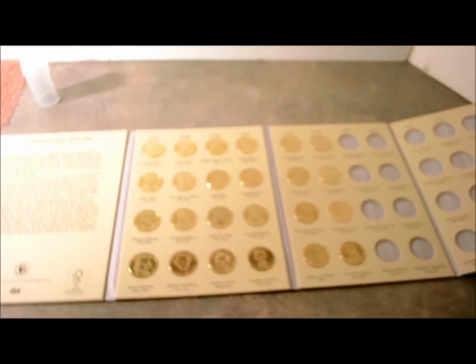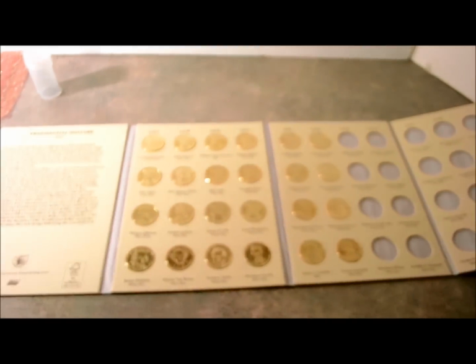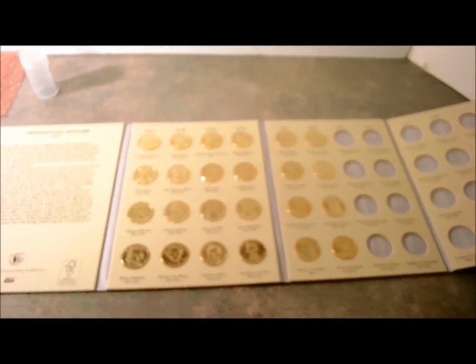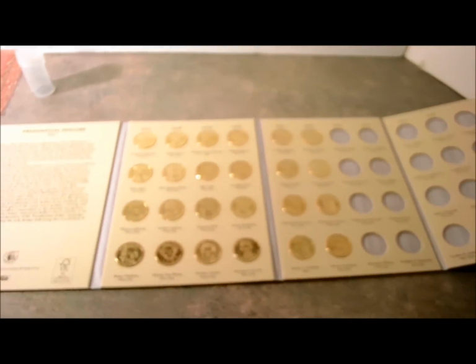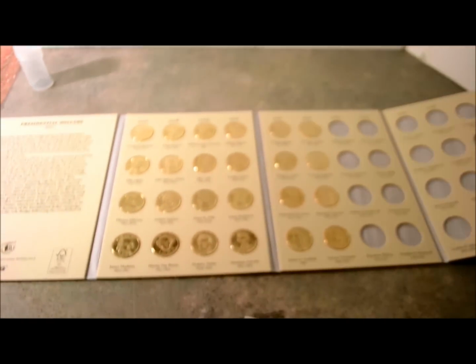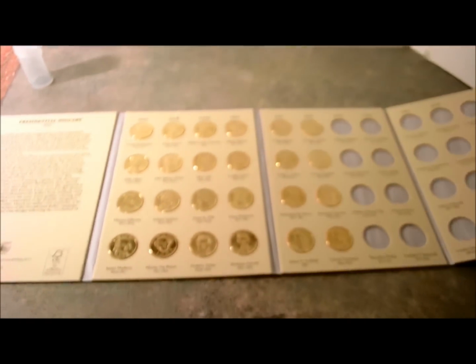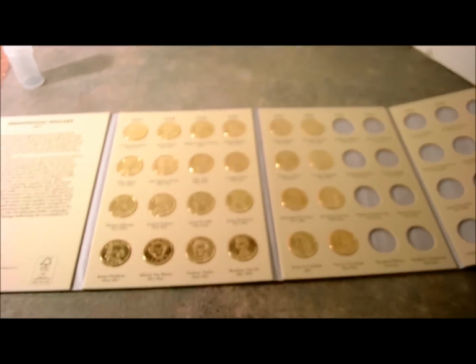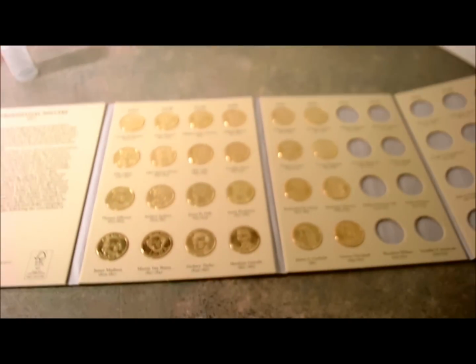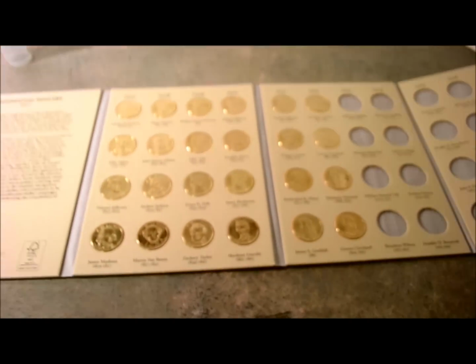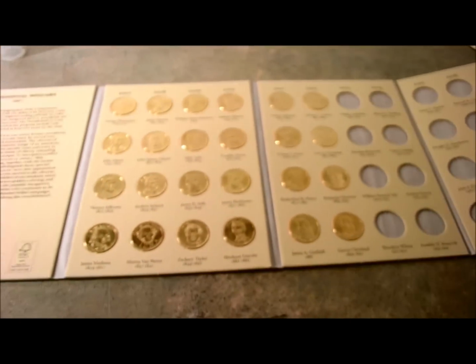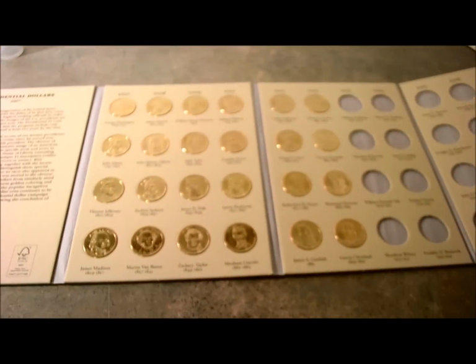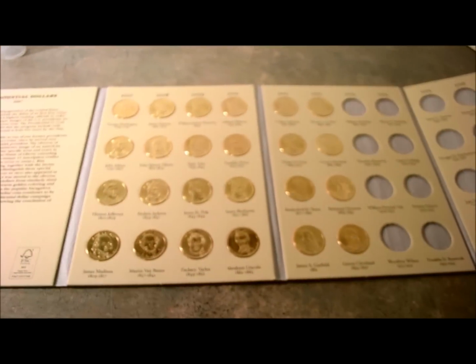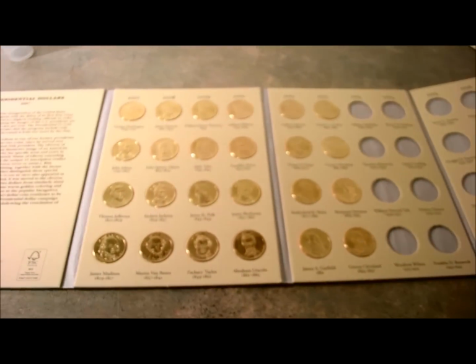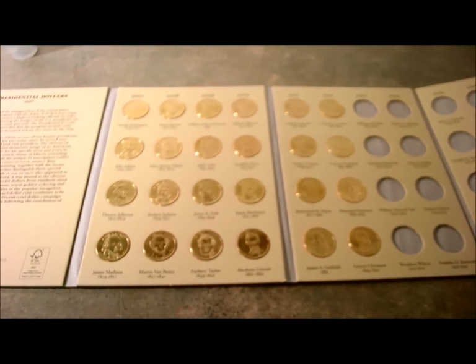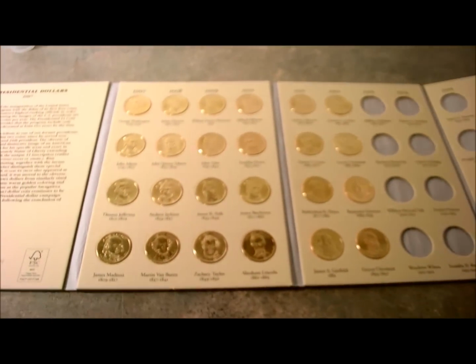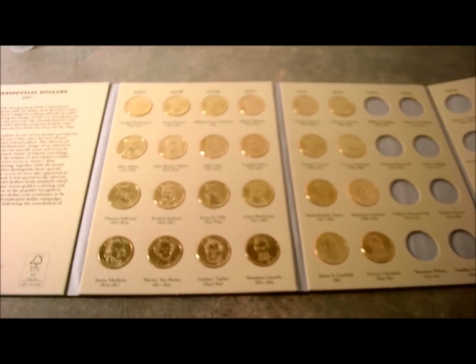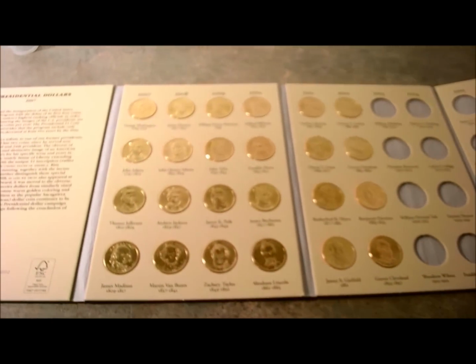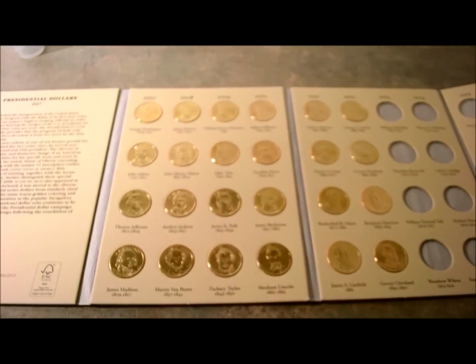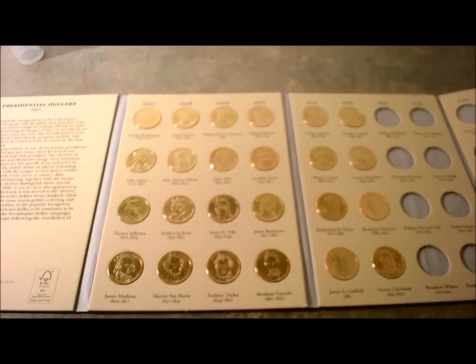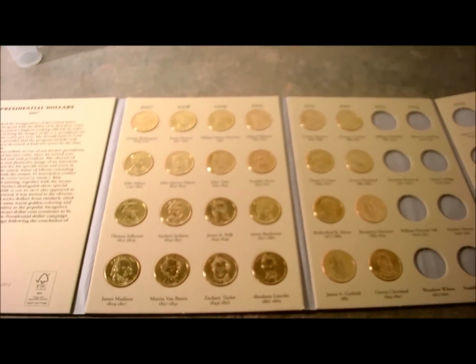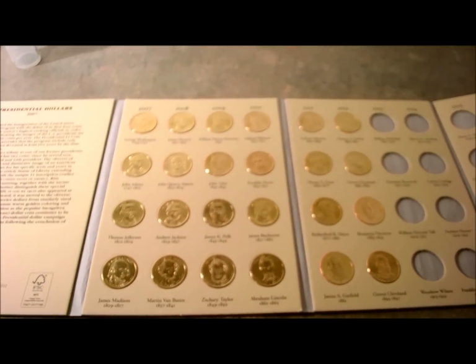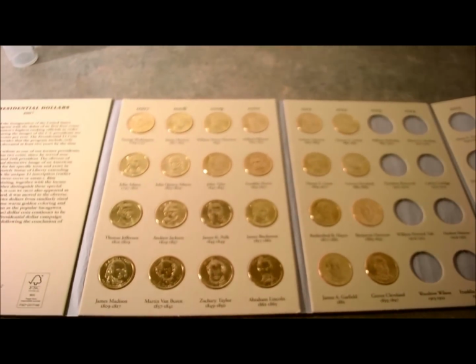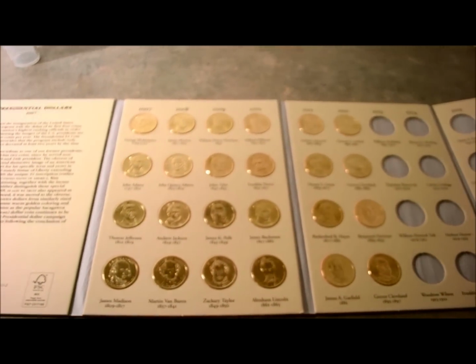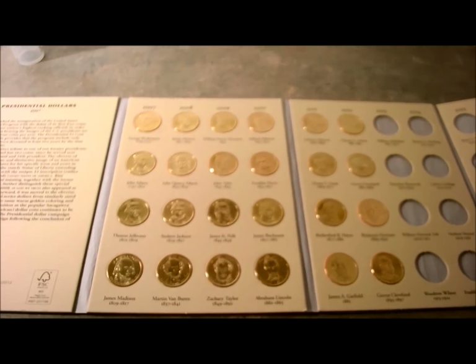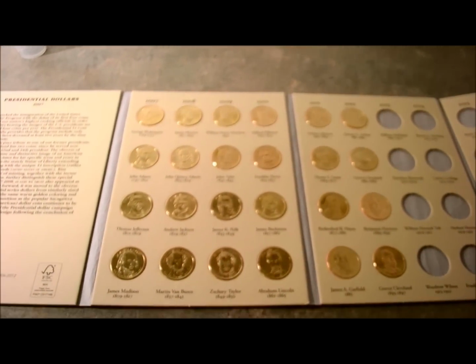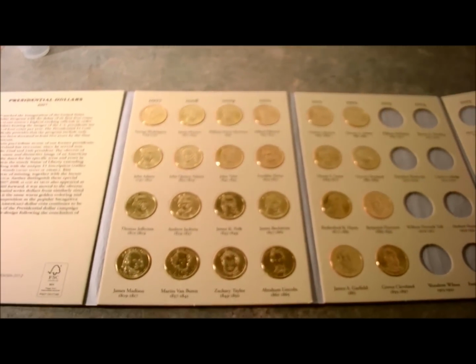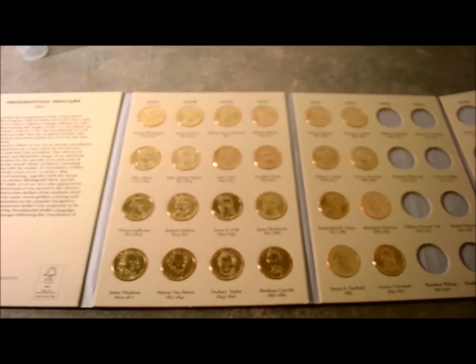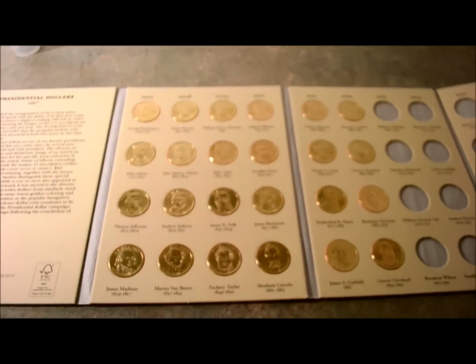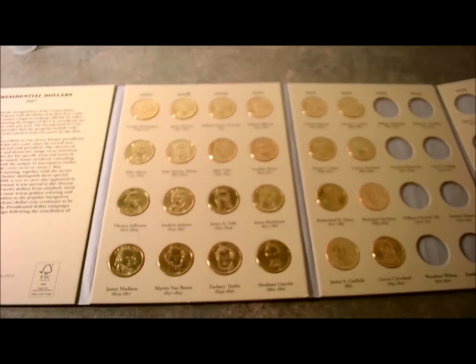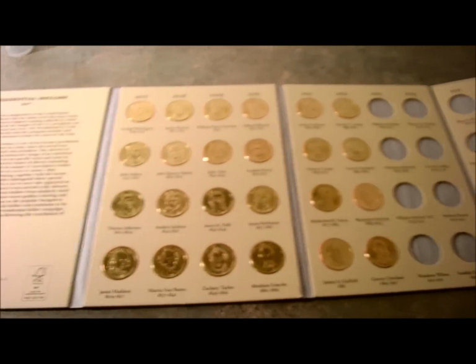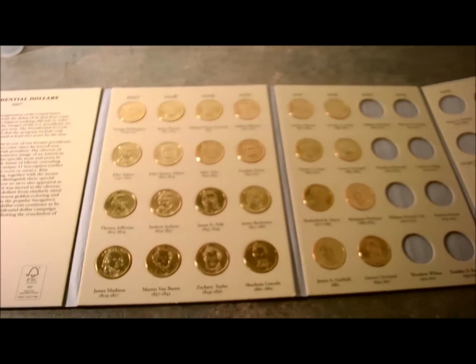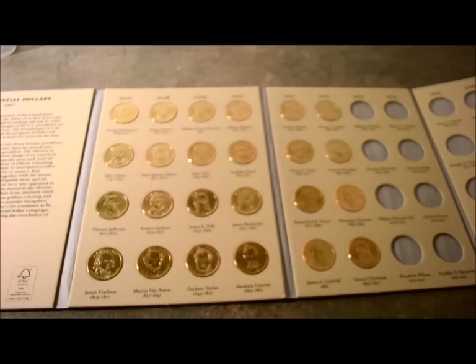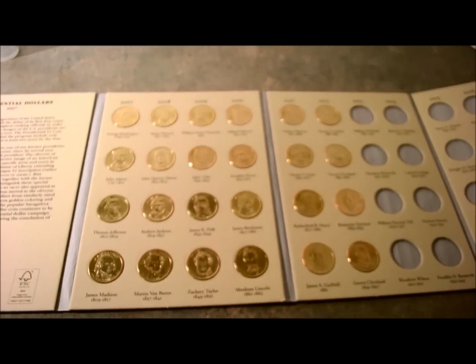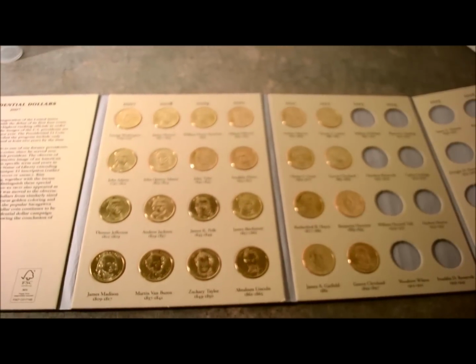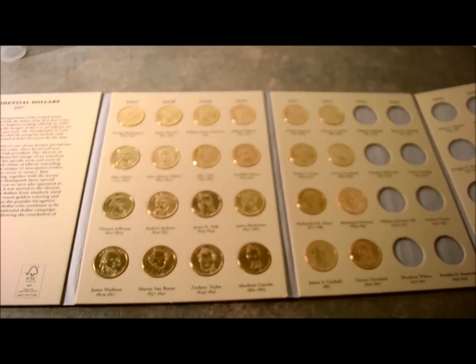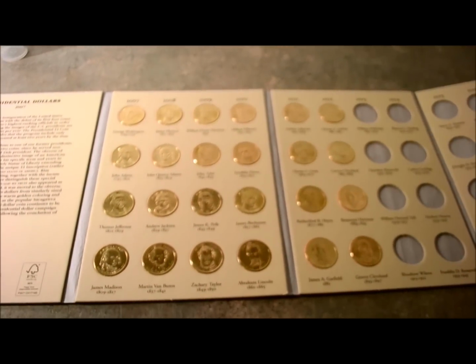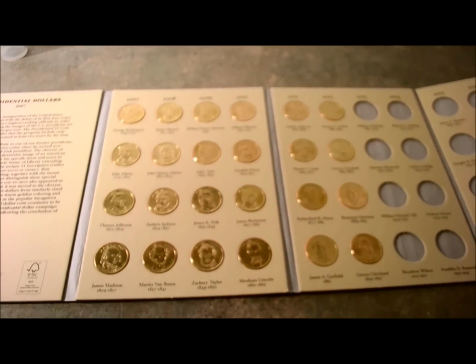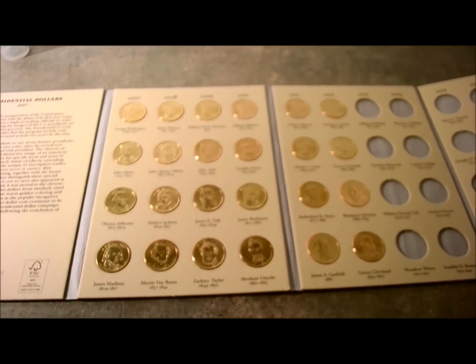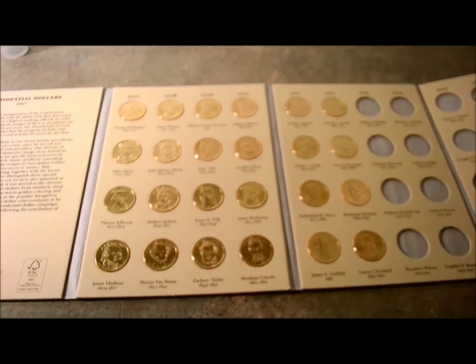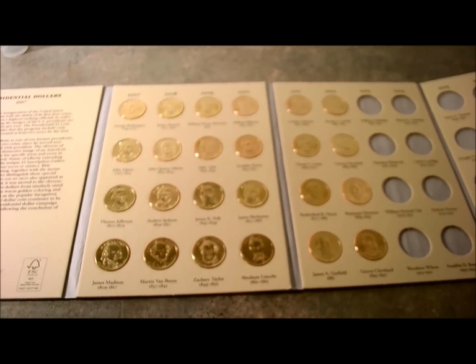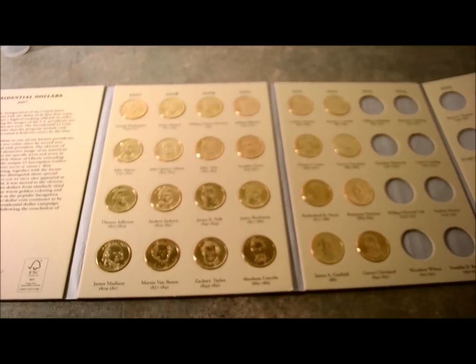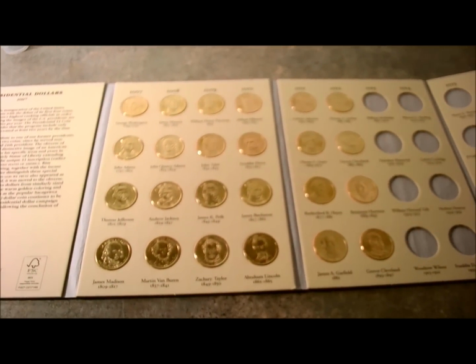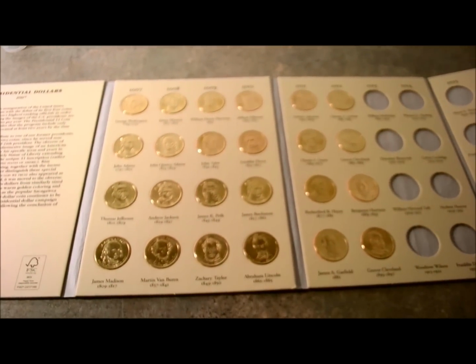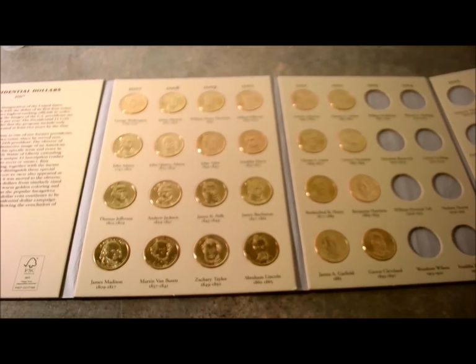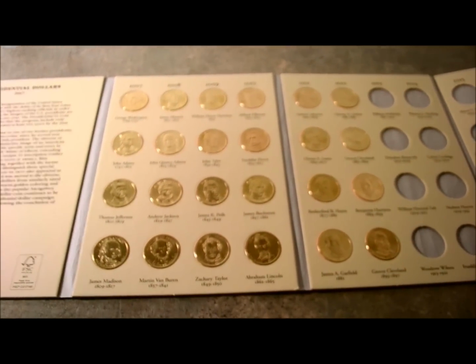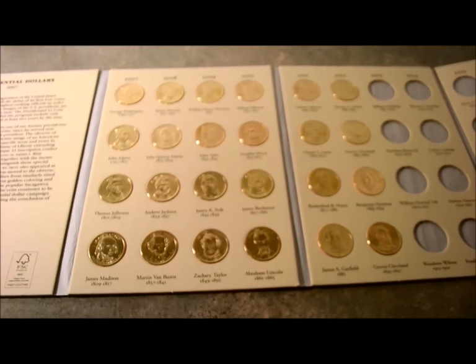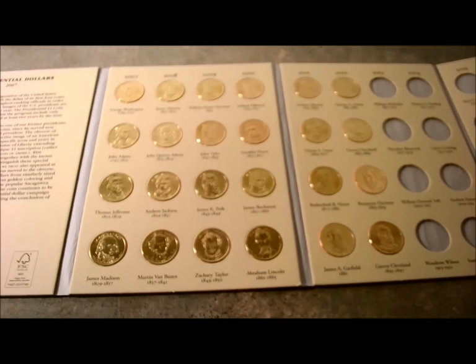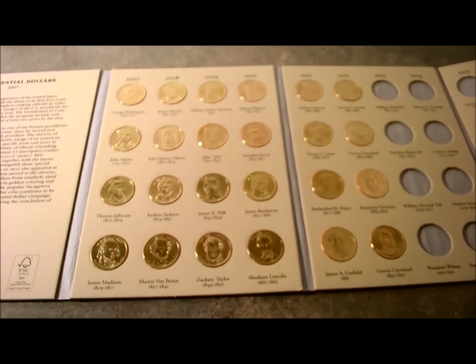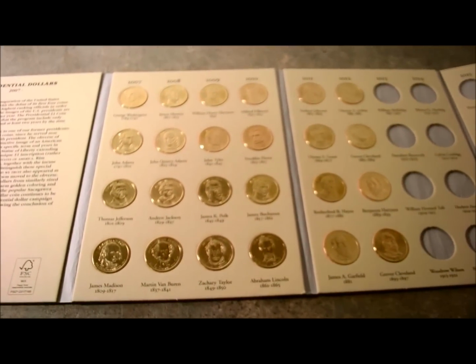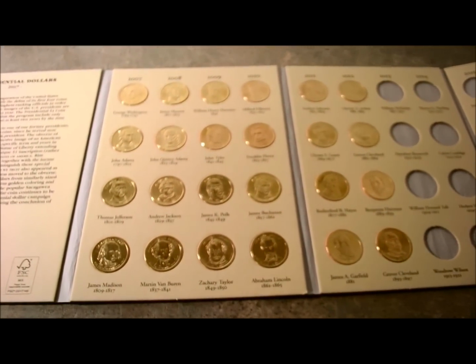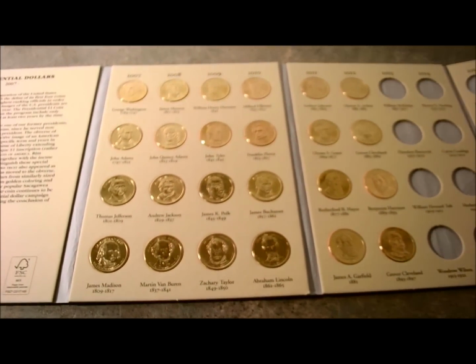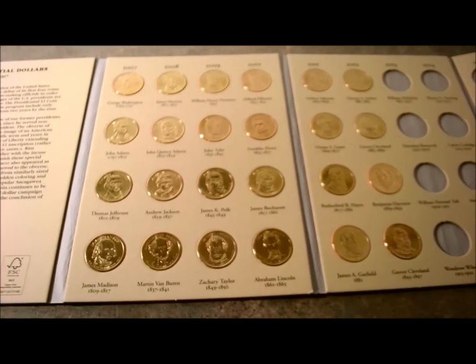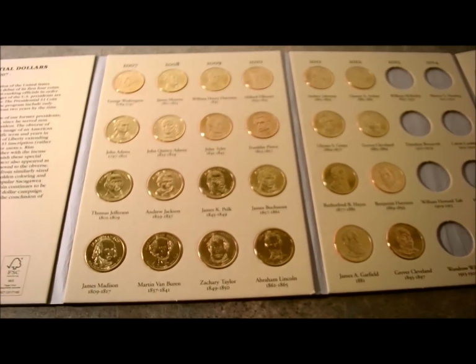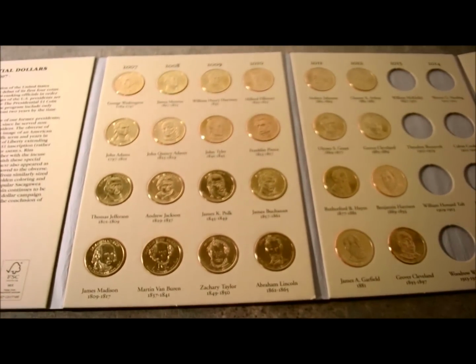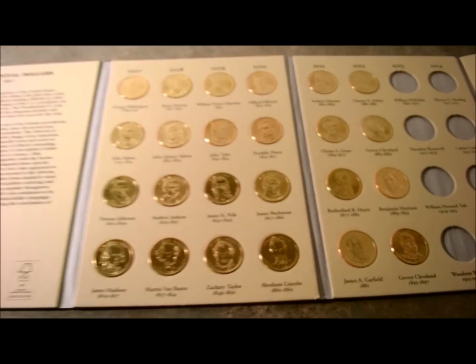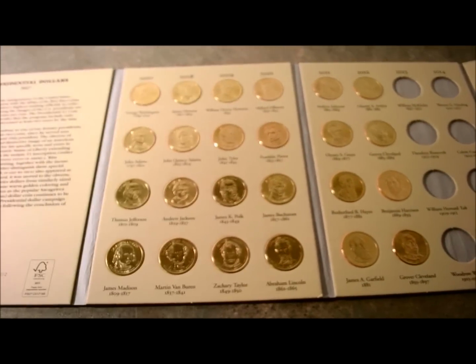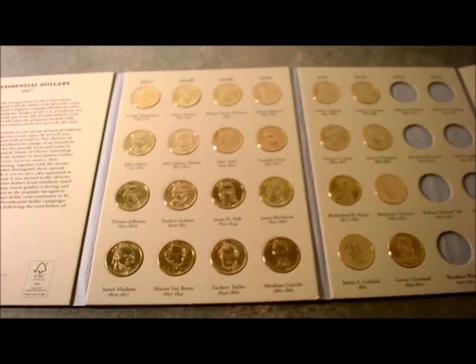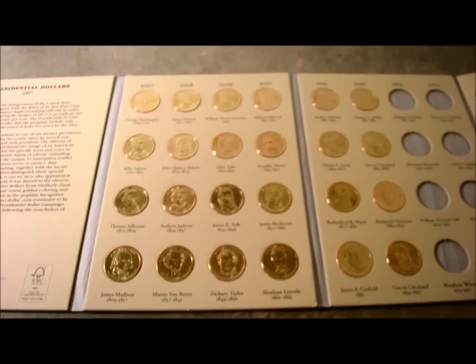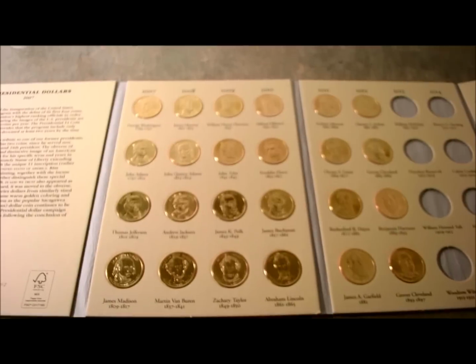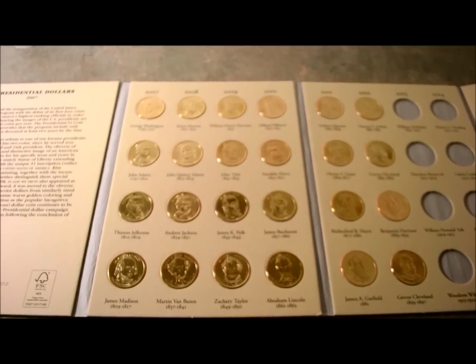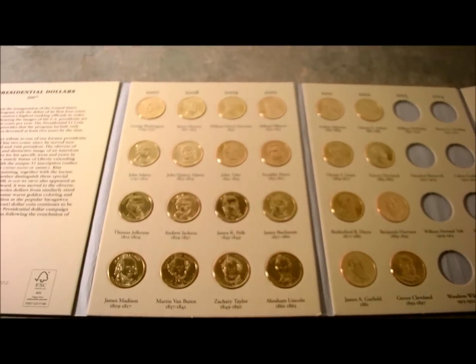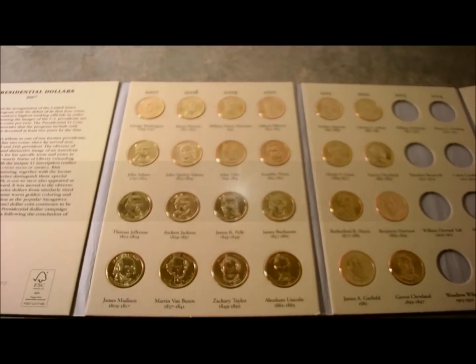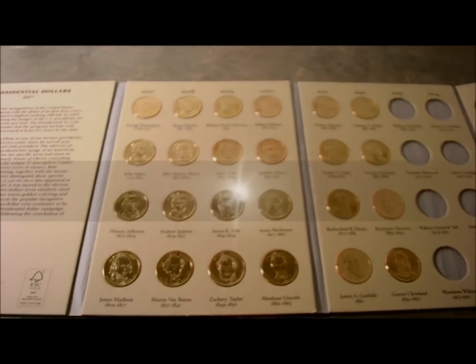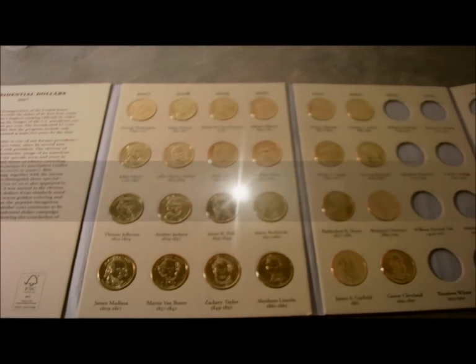Anyway, I thought you might be interested in seeing what the Littleton Coin Company has to offer, and now you know. Thanks for watching.